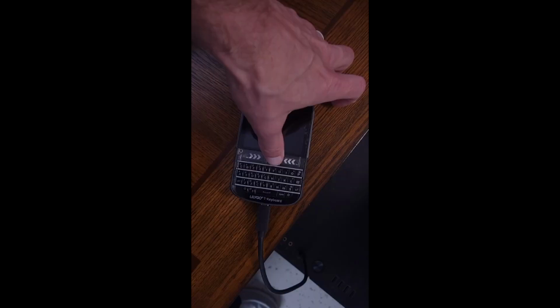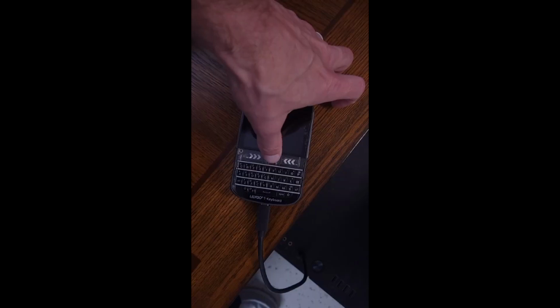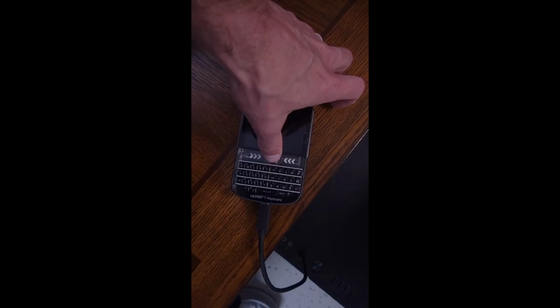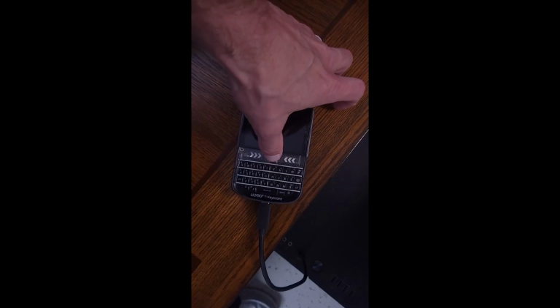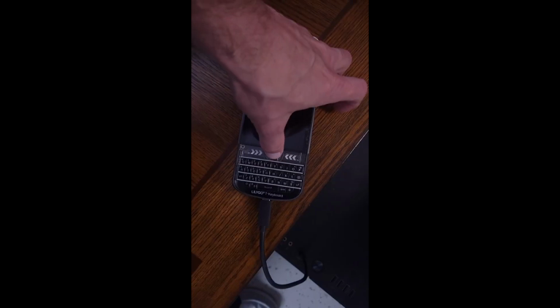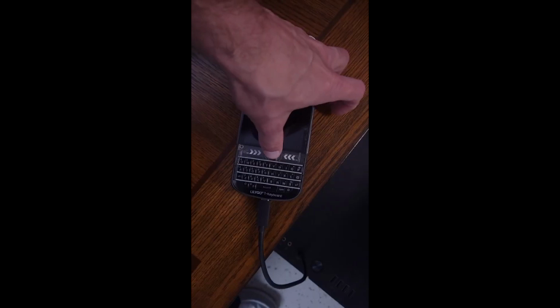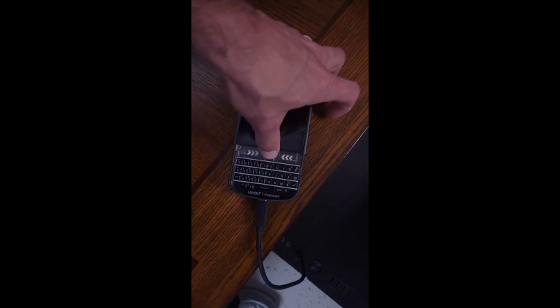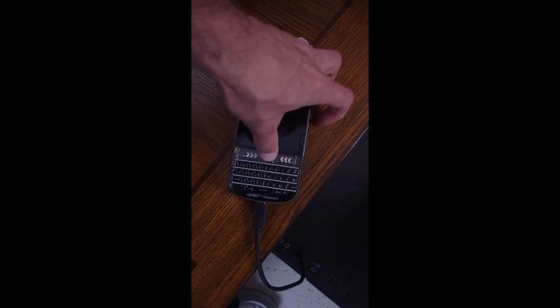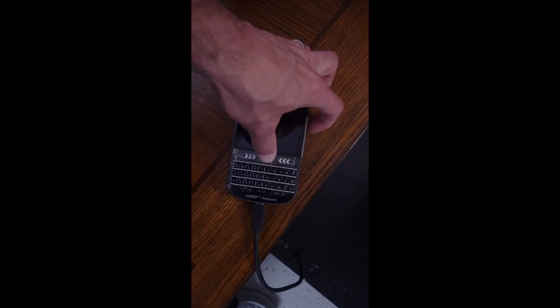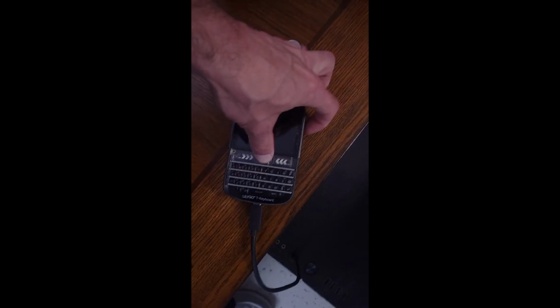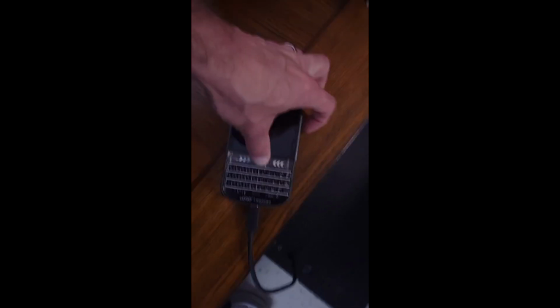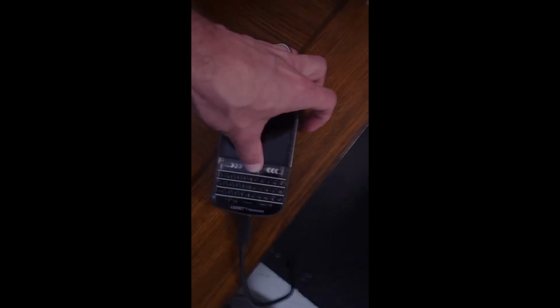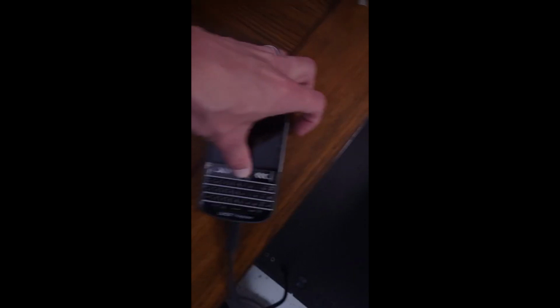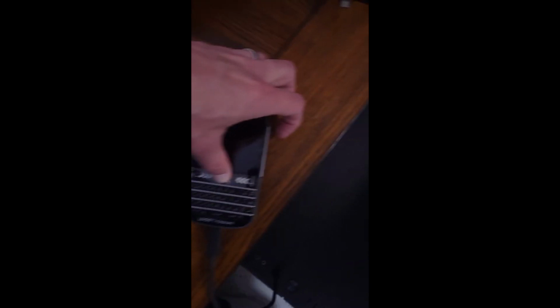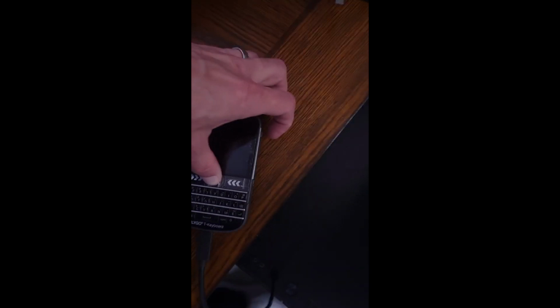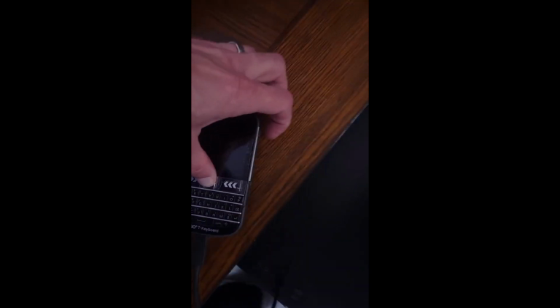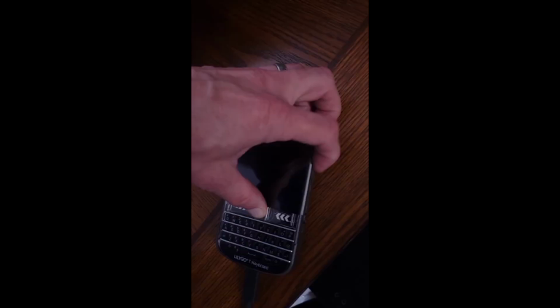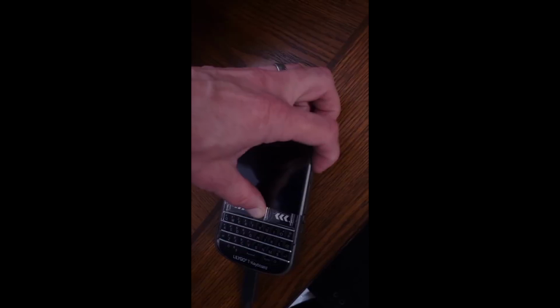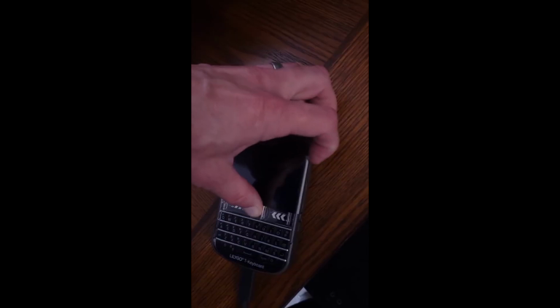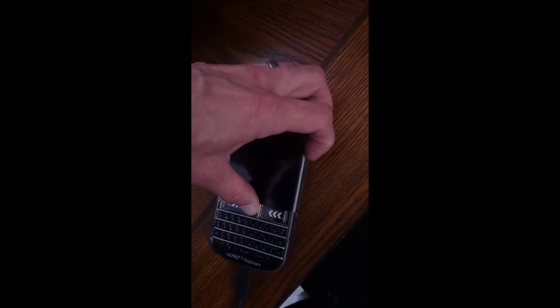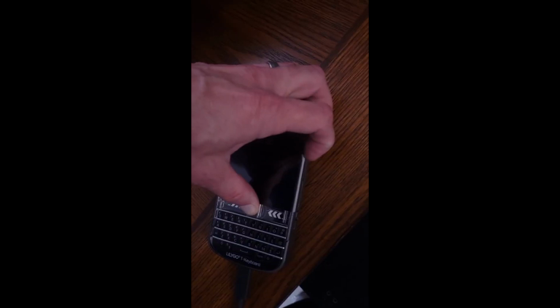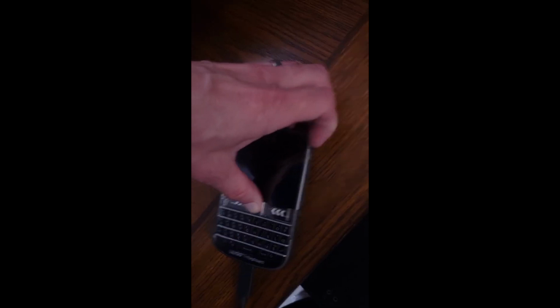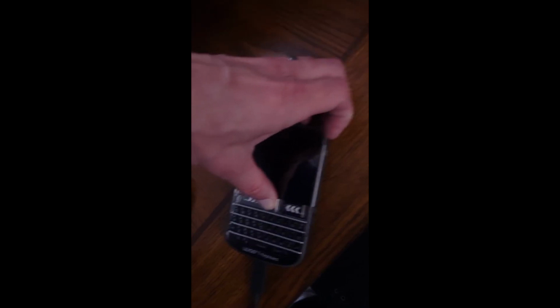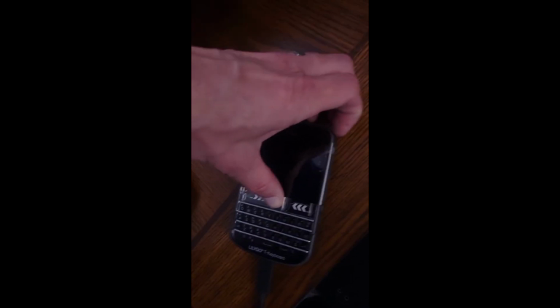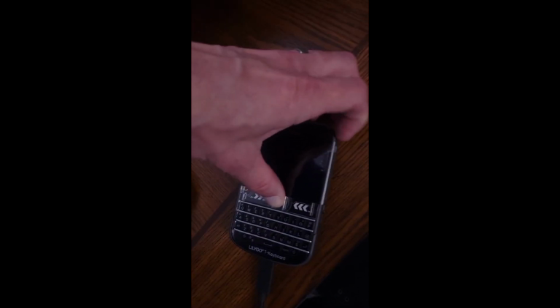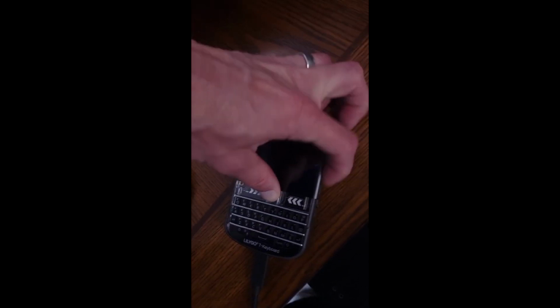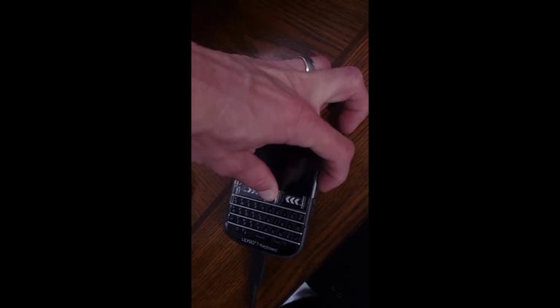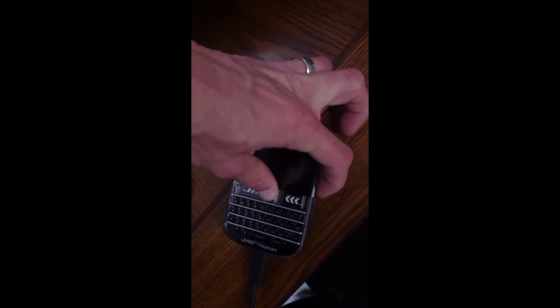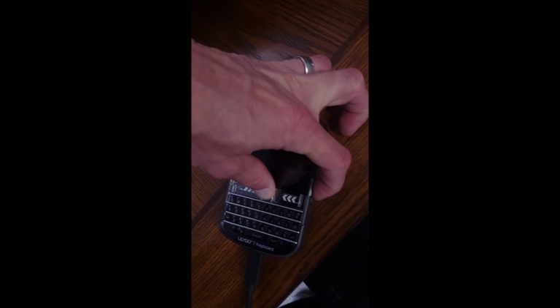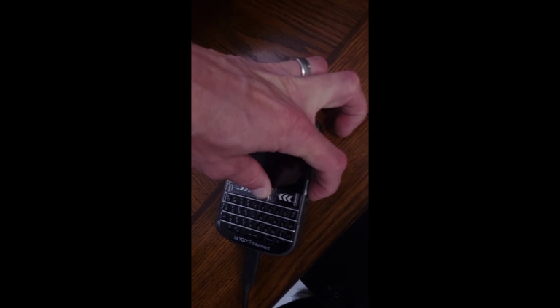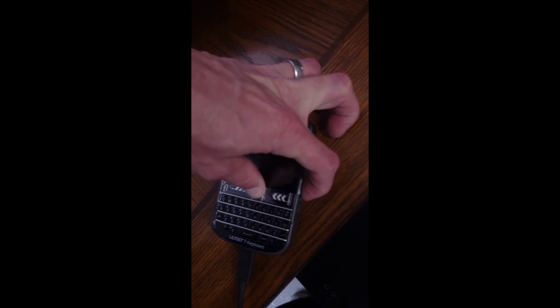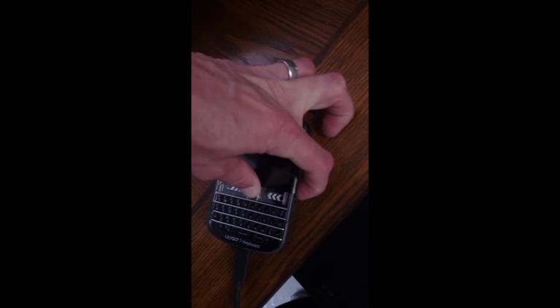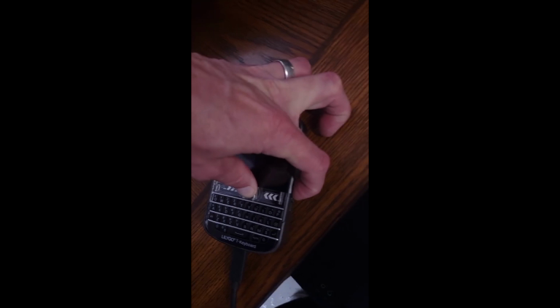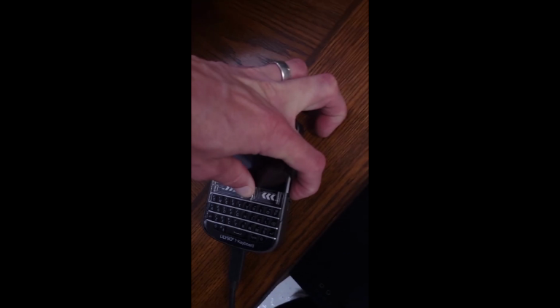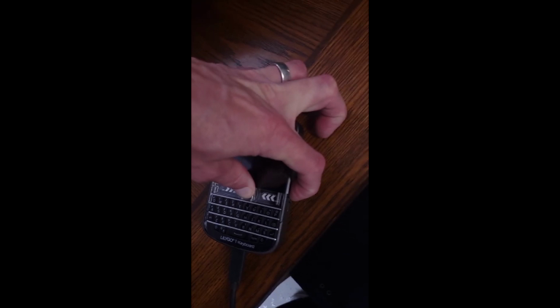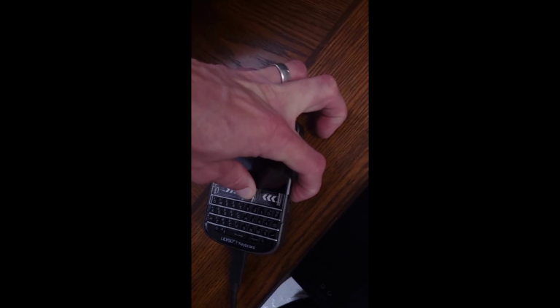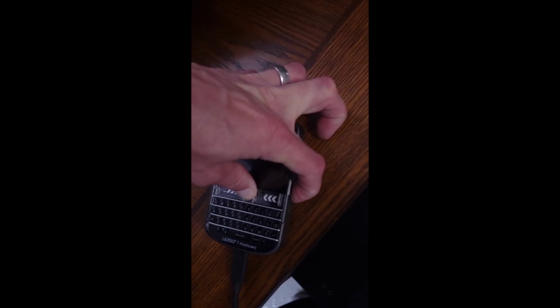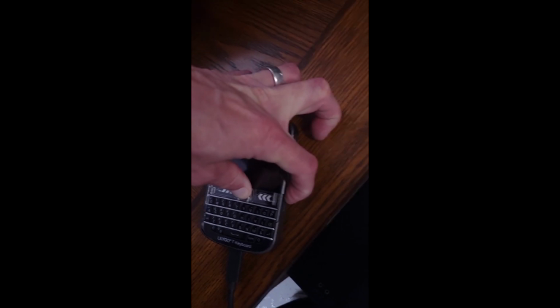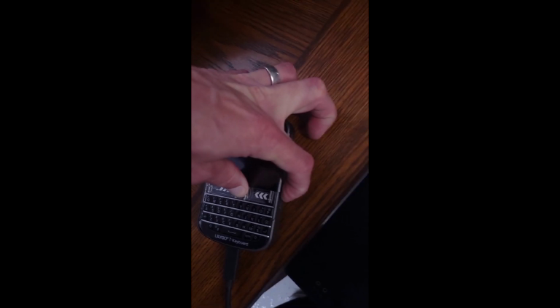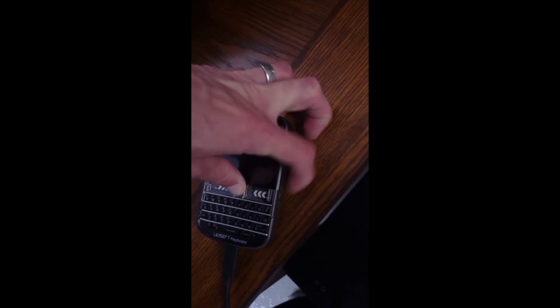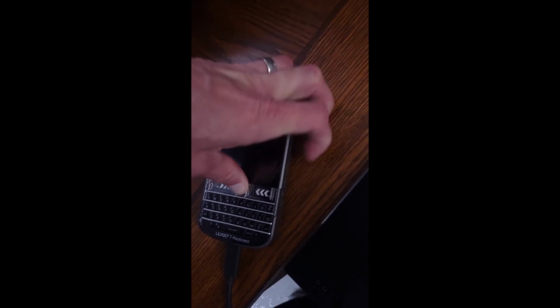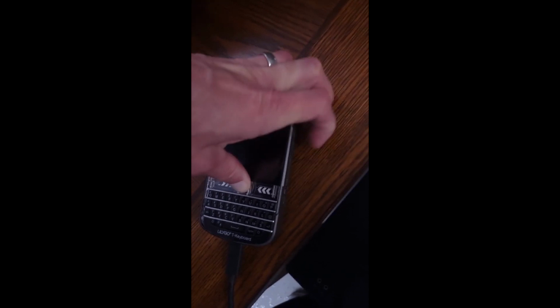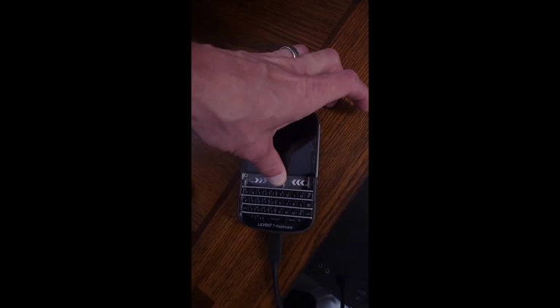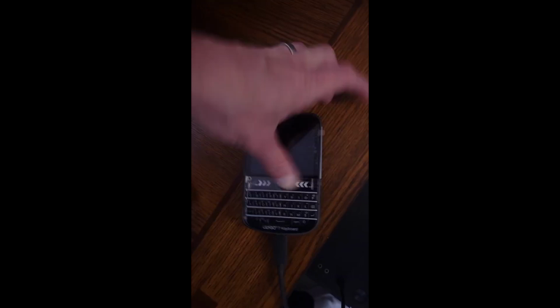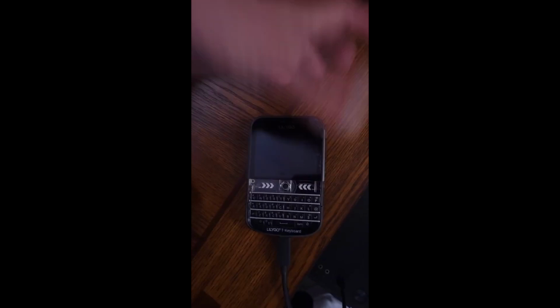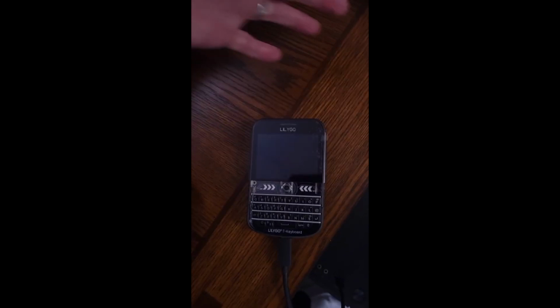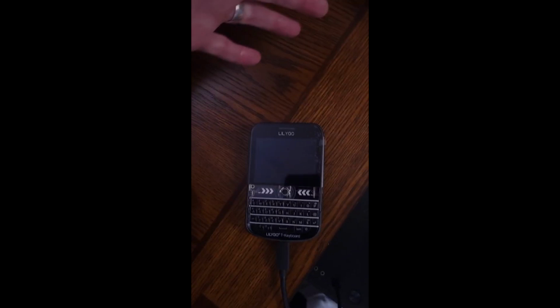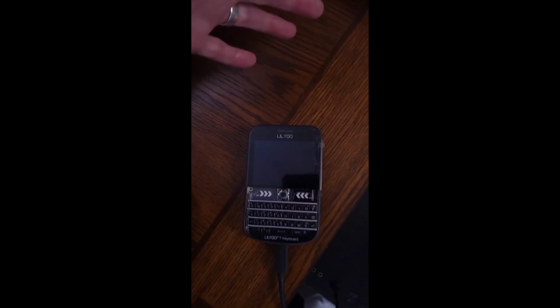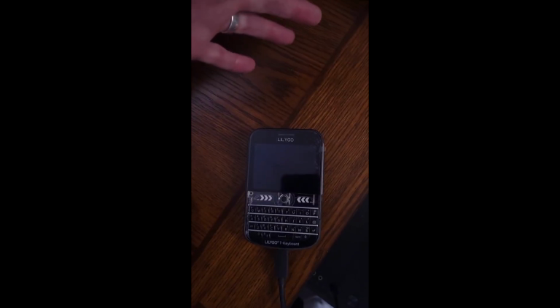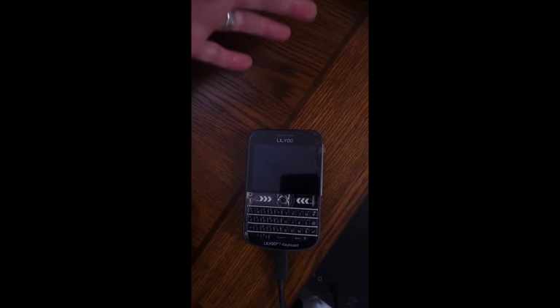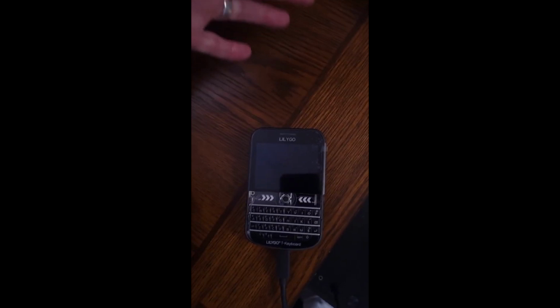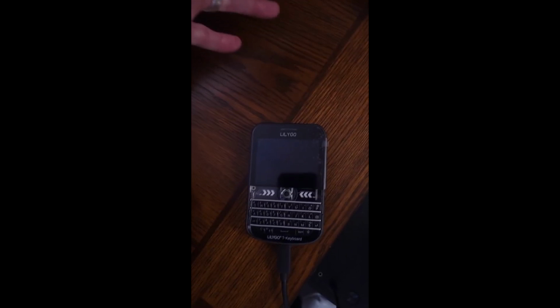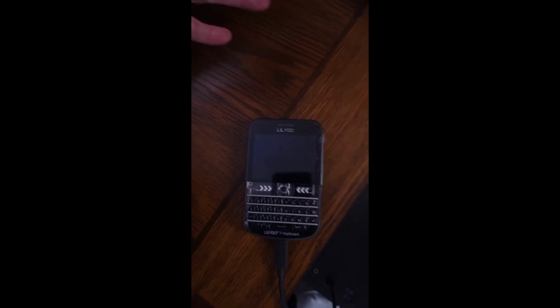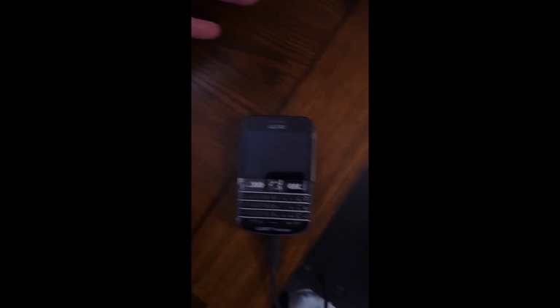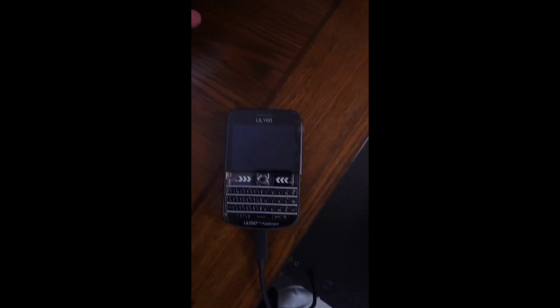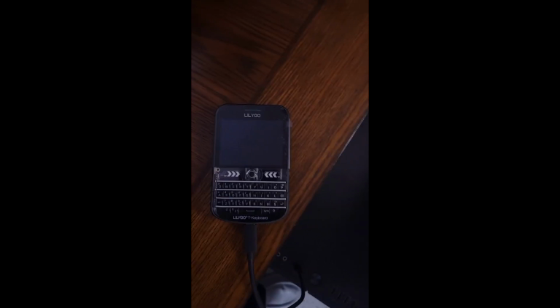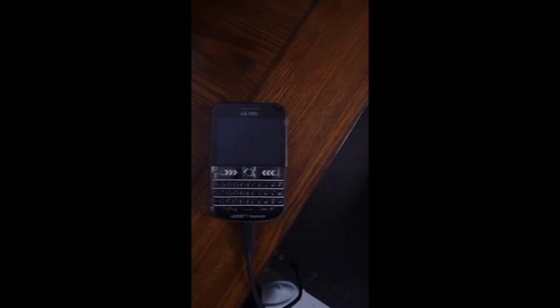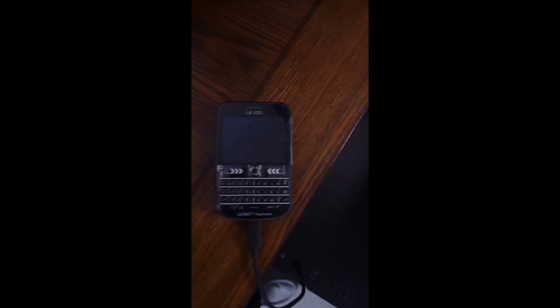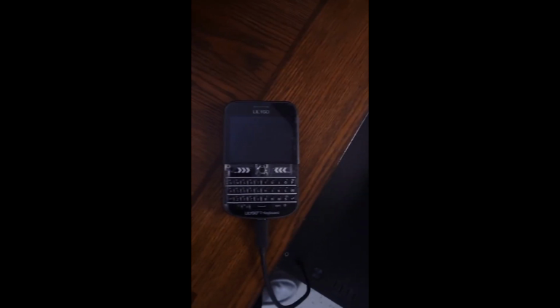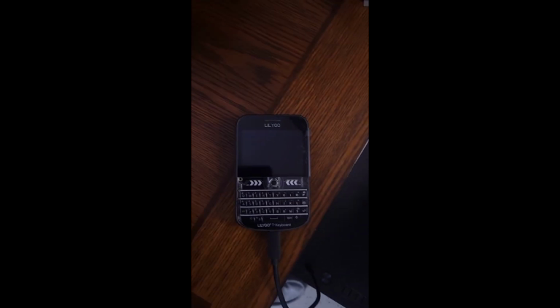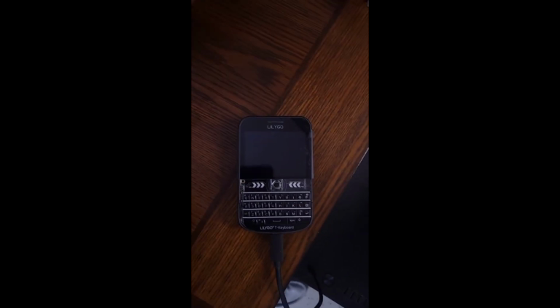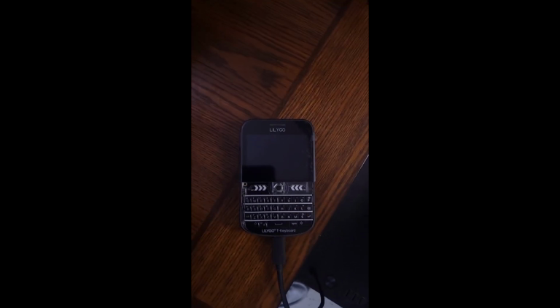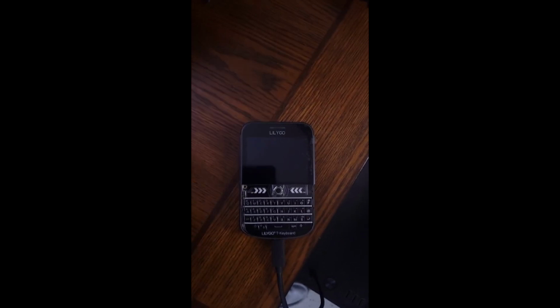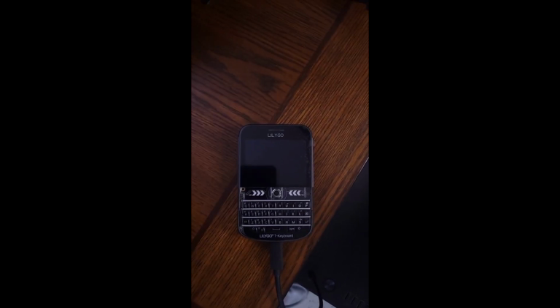Hold down the trackball and power on by sliding the switch down. Now this device should be in flash mode.